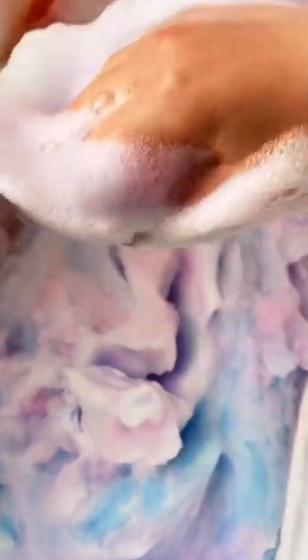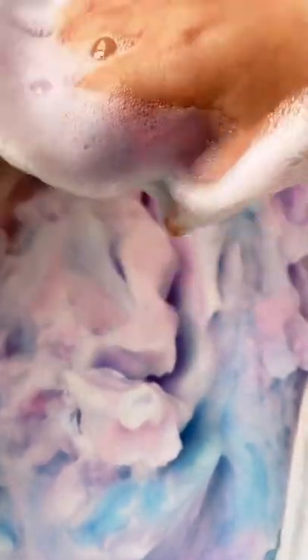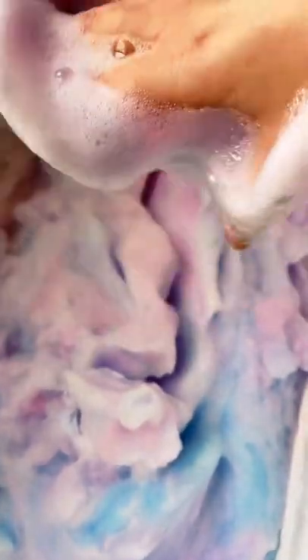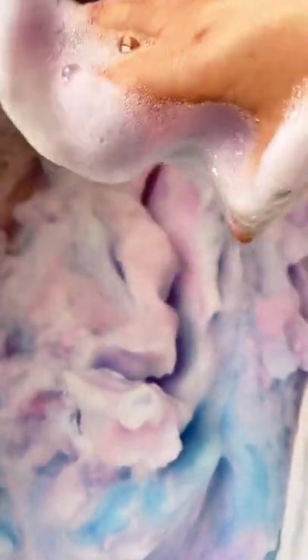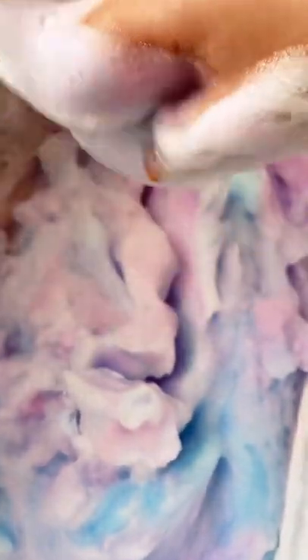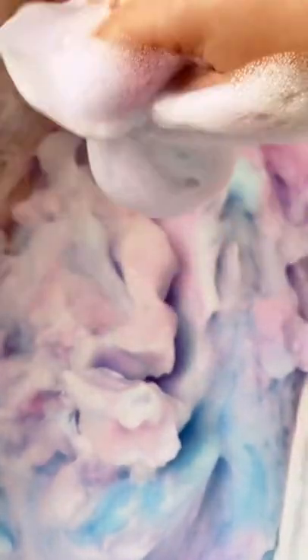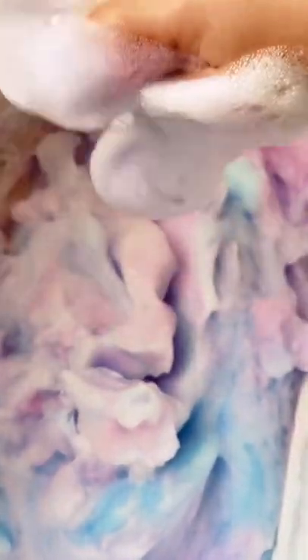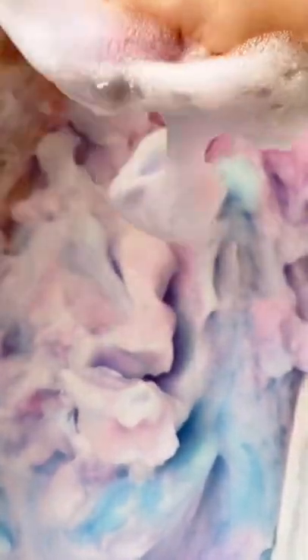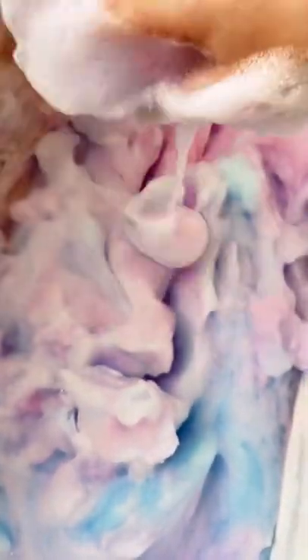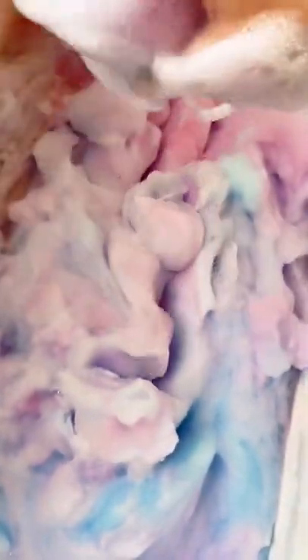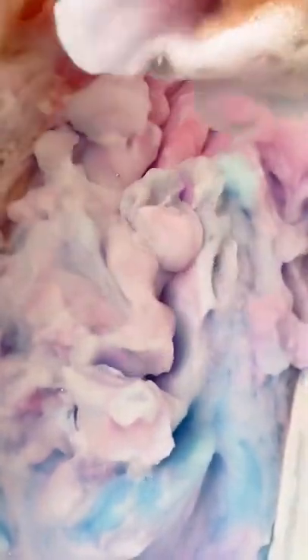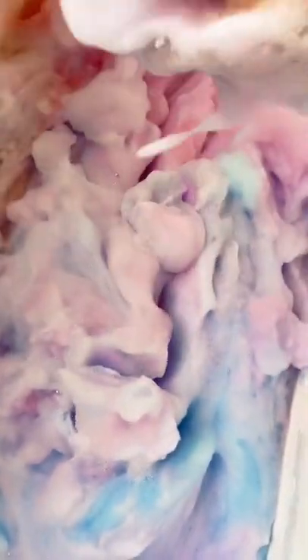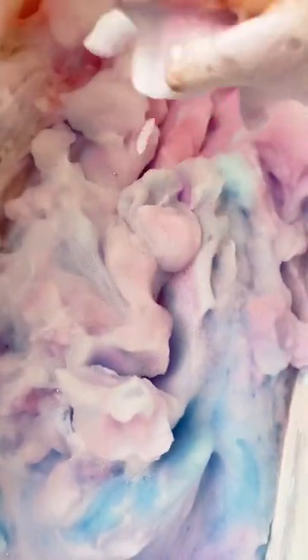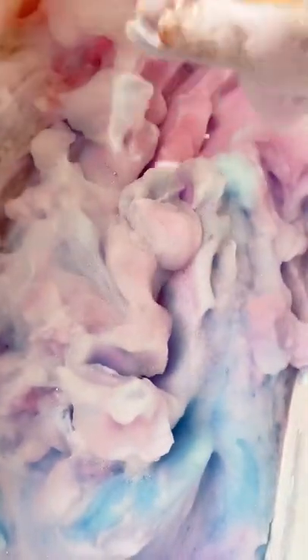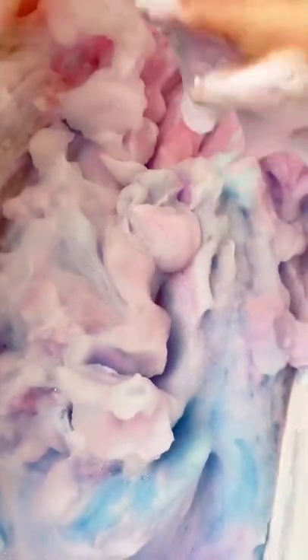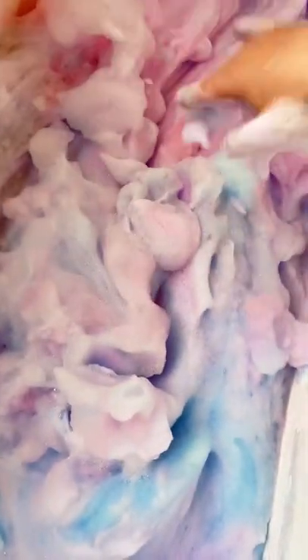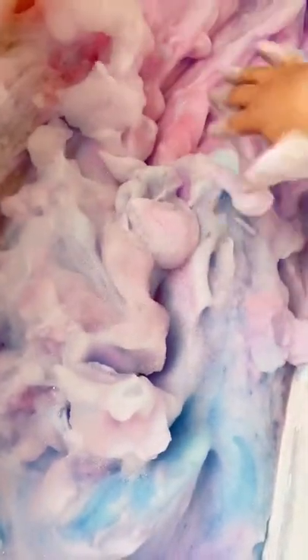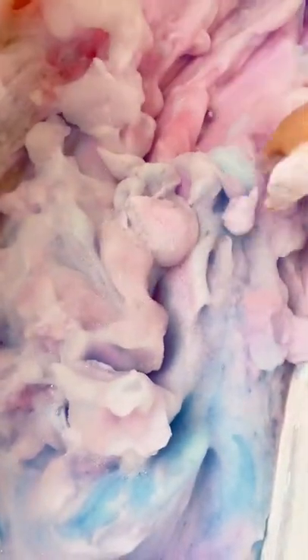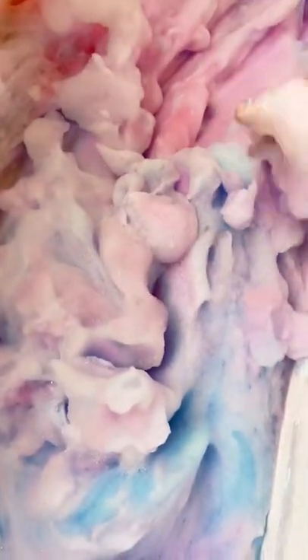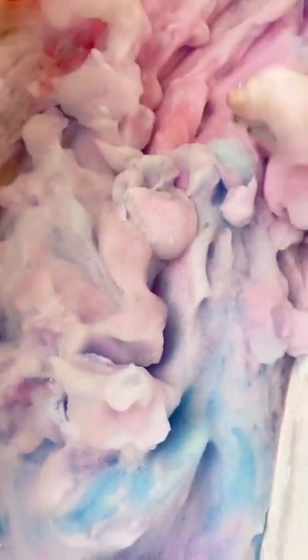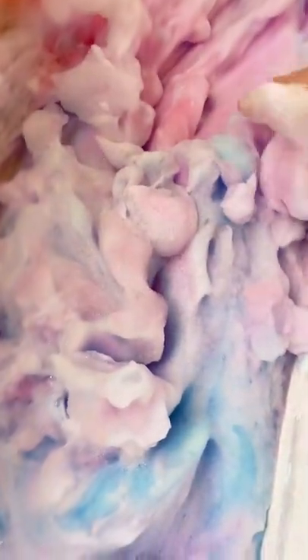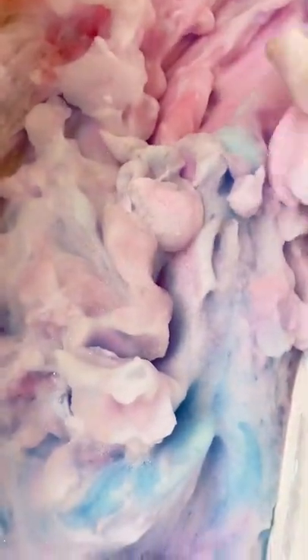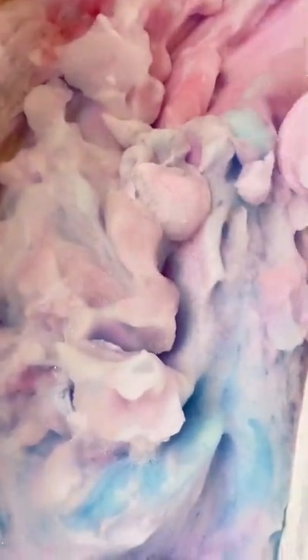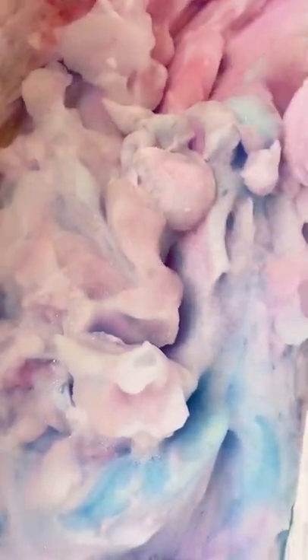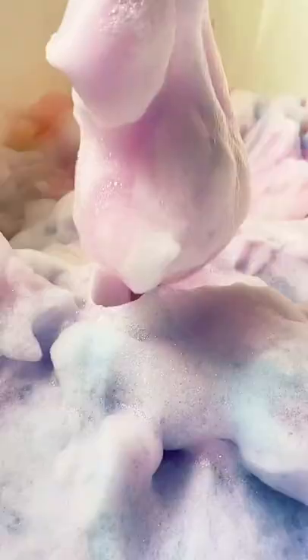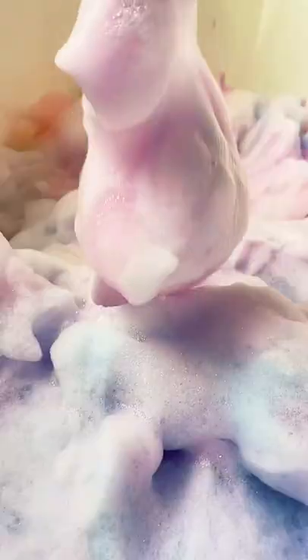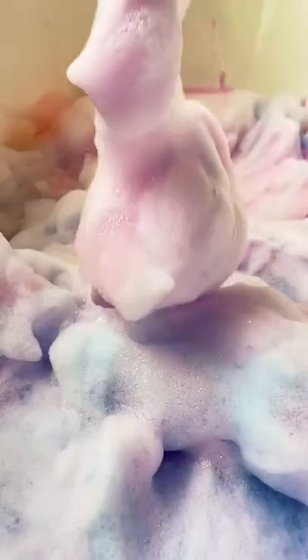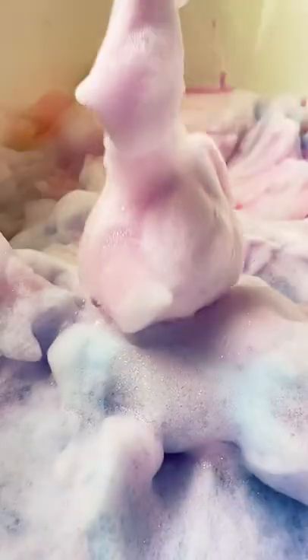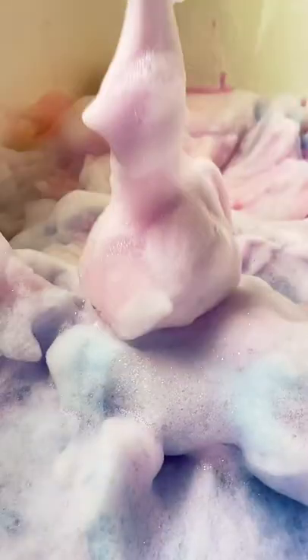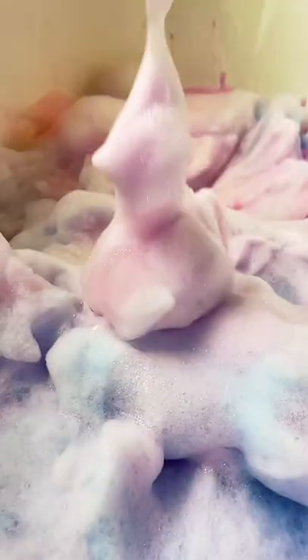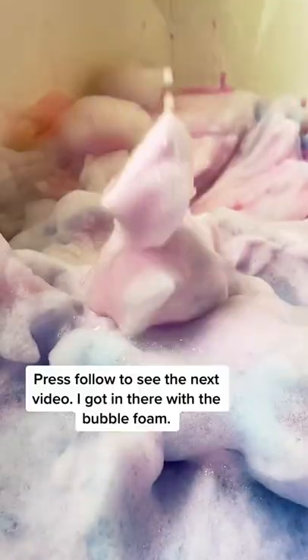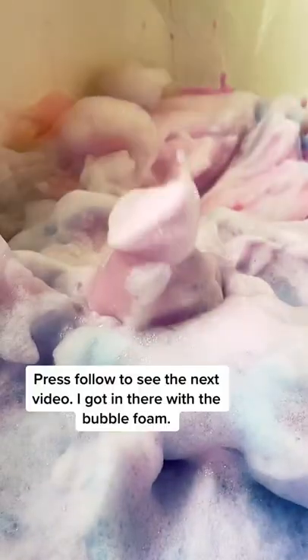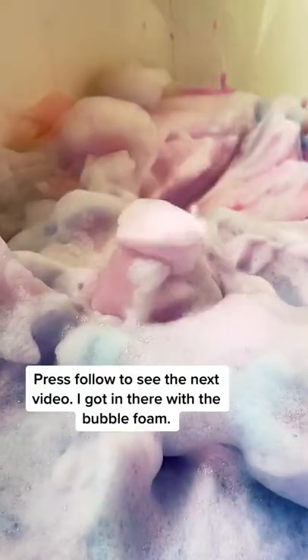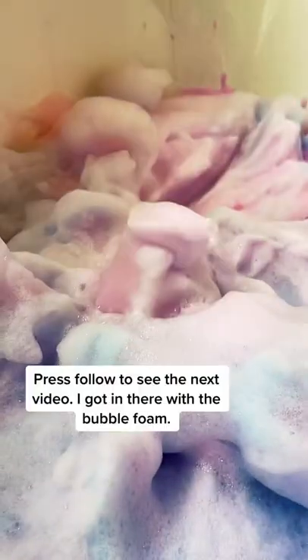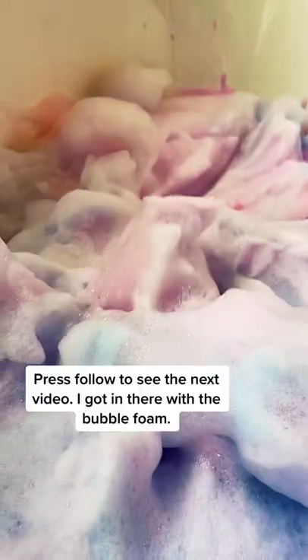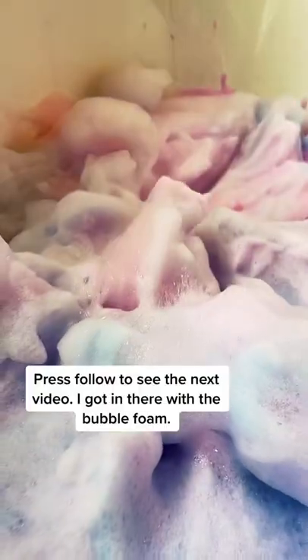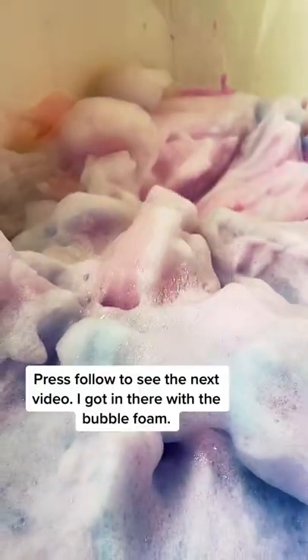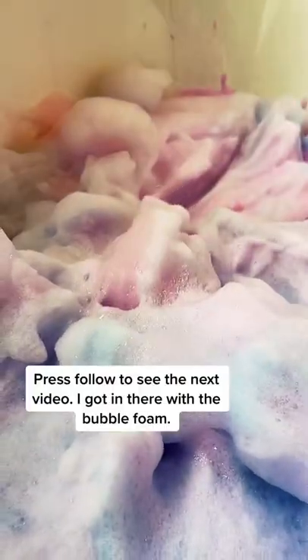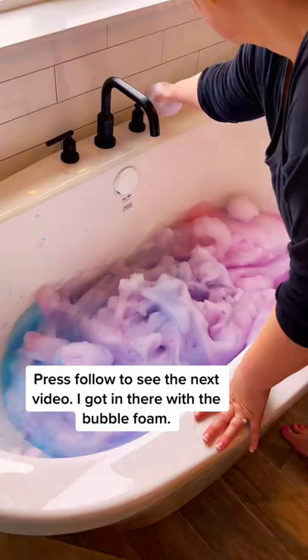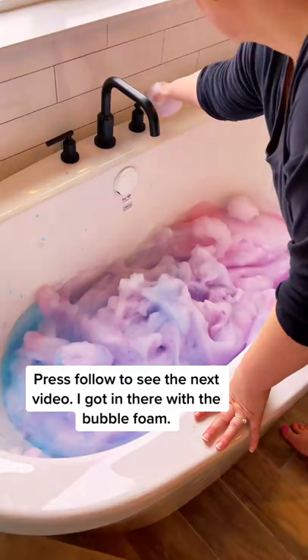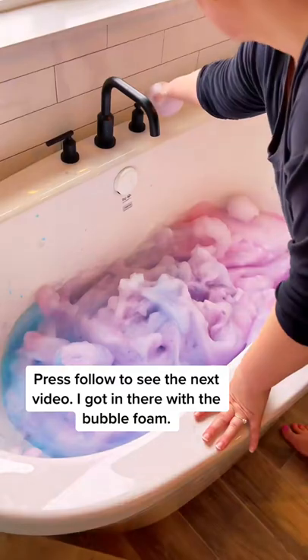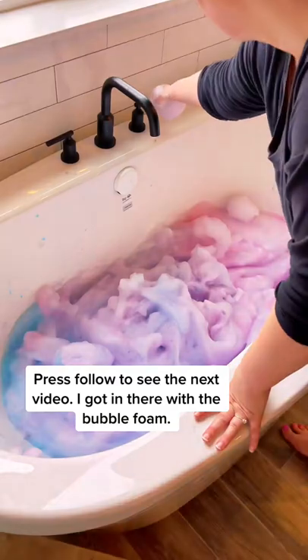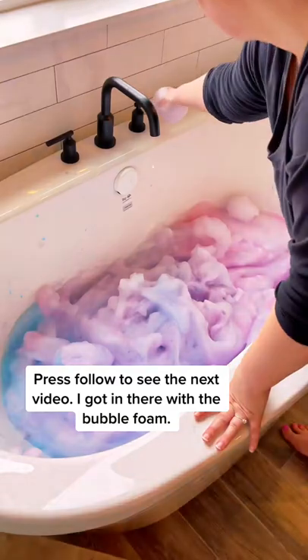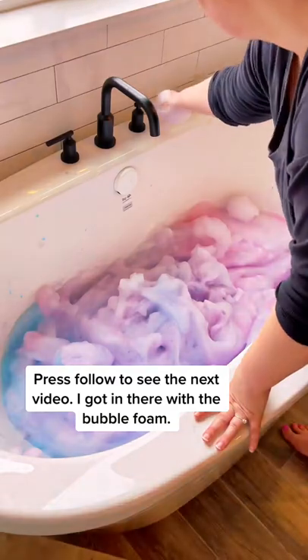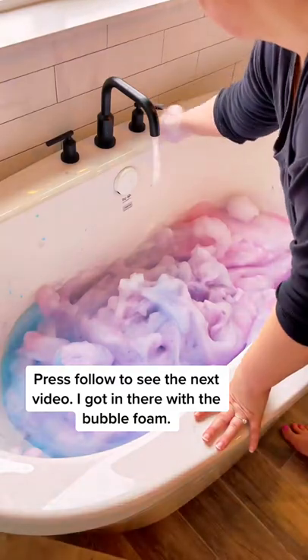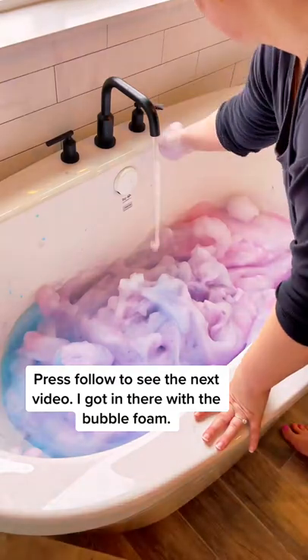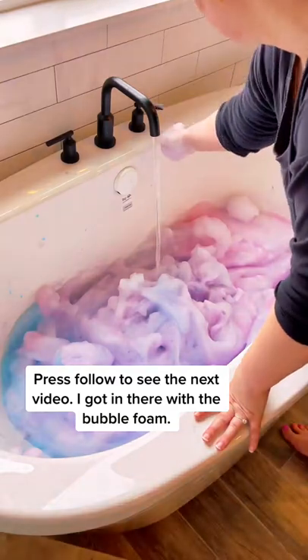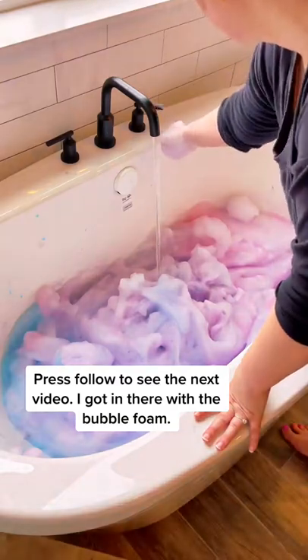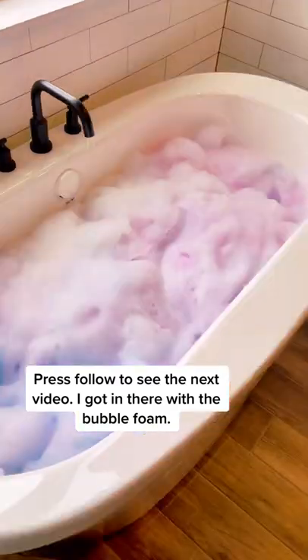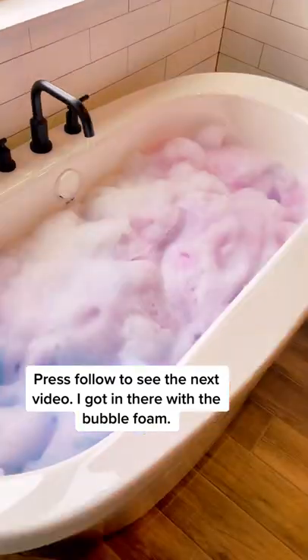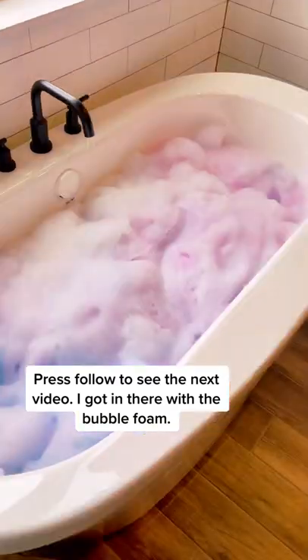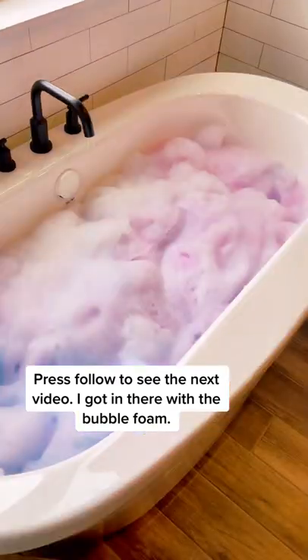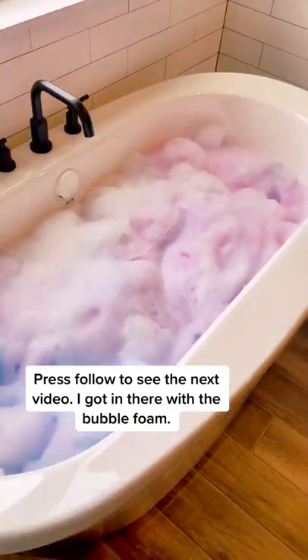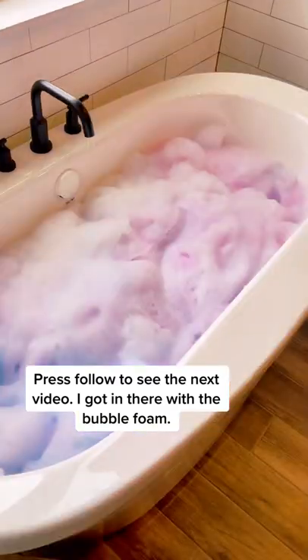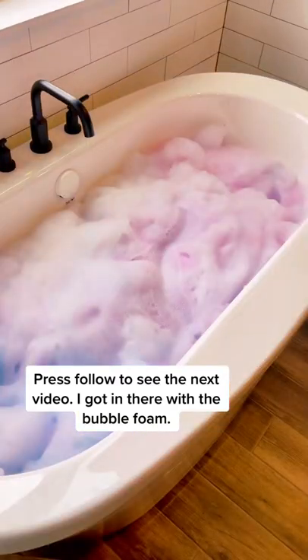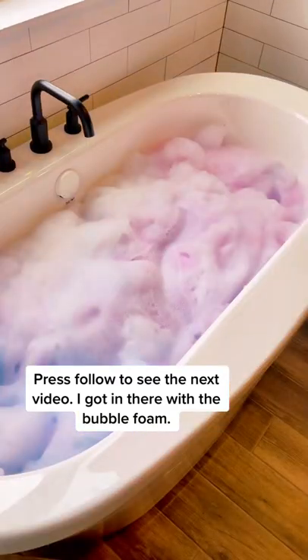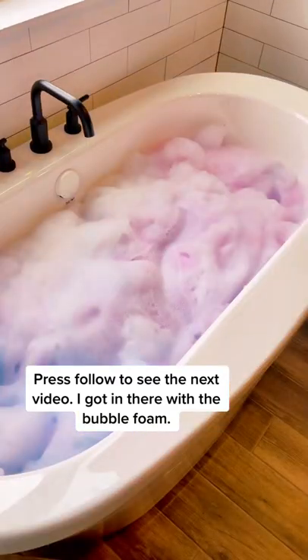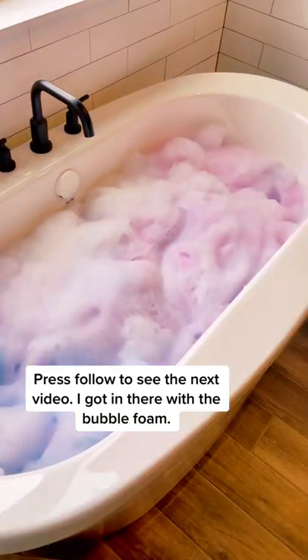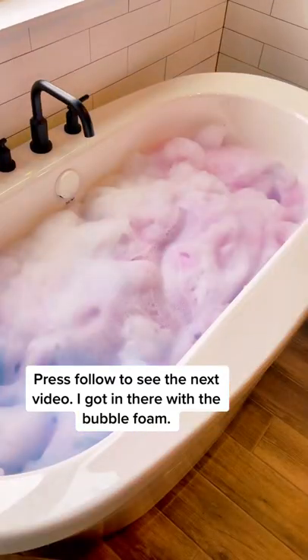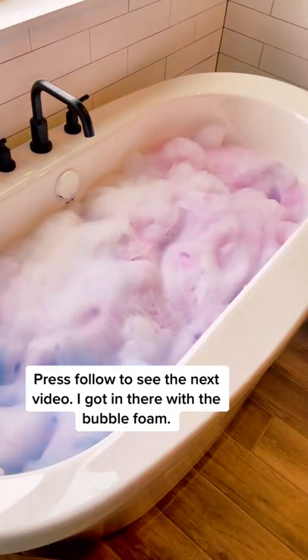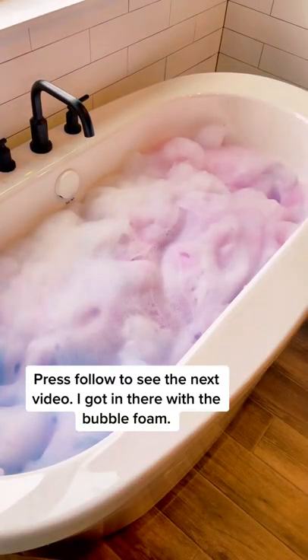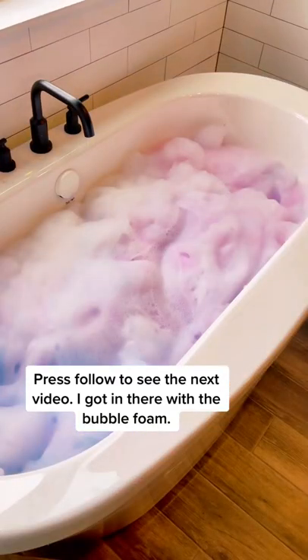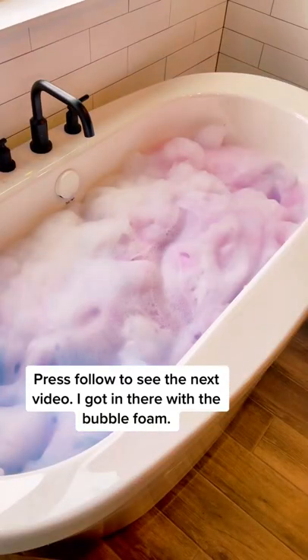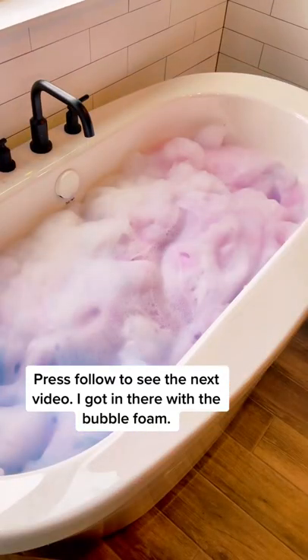I kept filling up the bathtub and actually got in there with the bubble foam. Stay tuned.